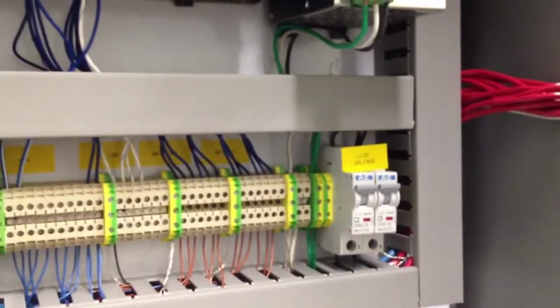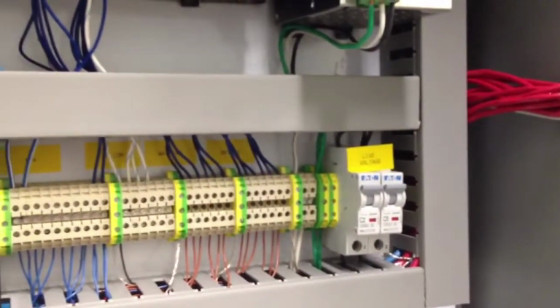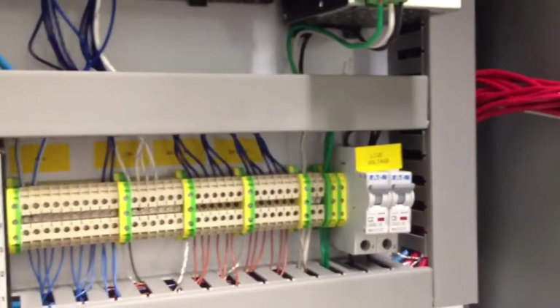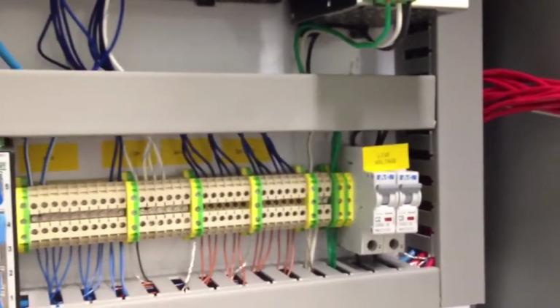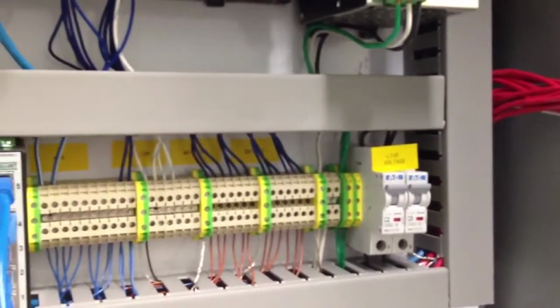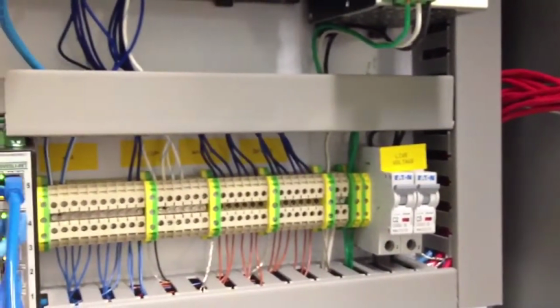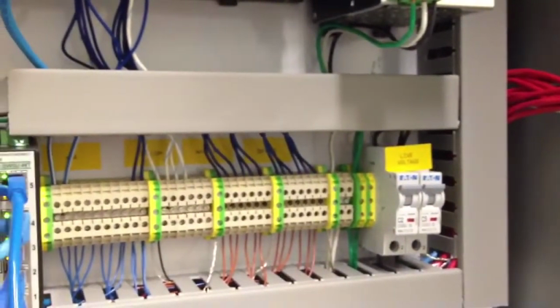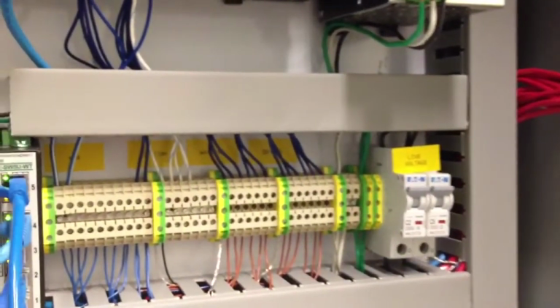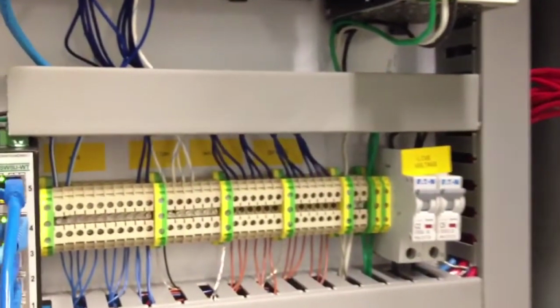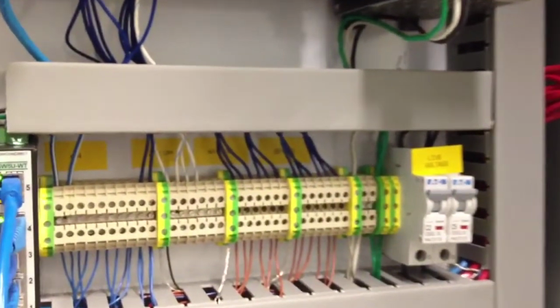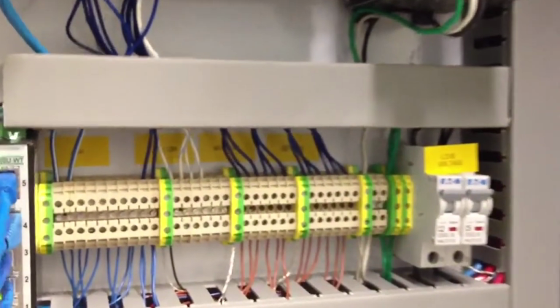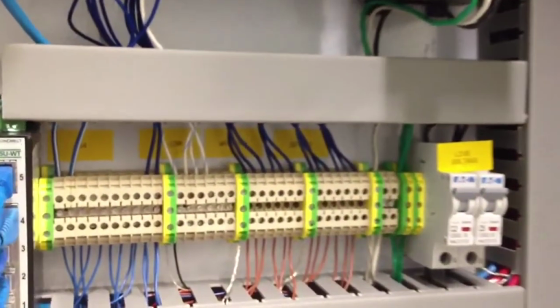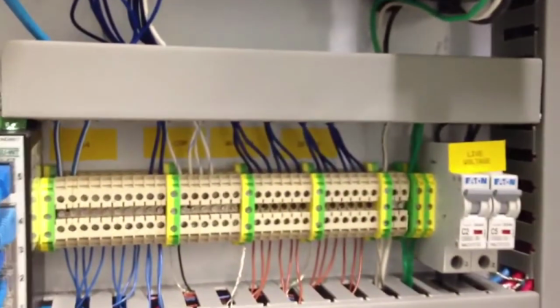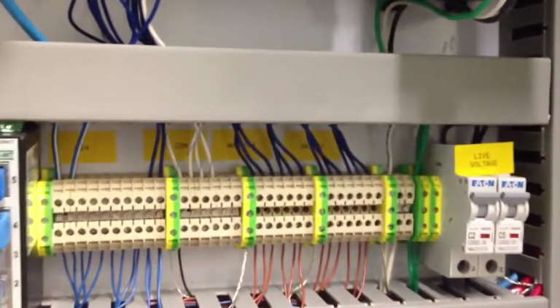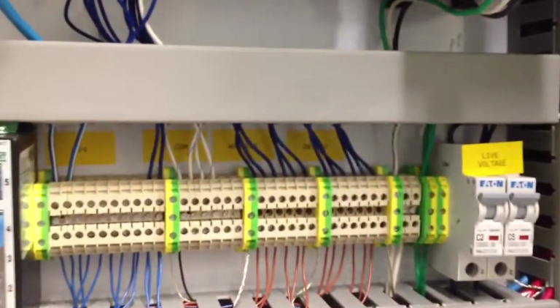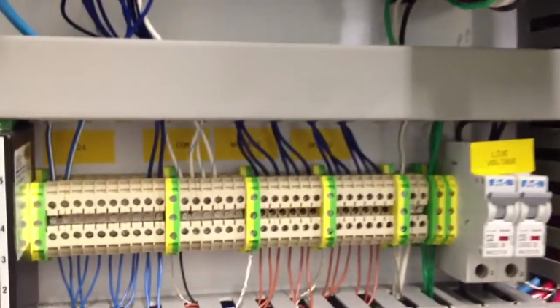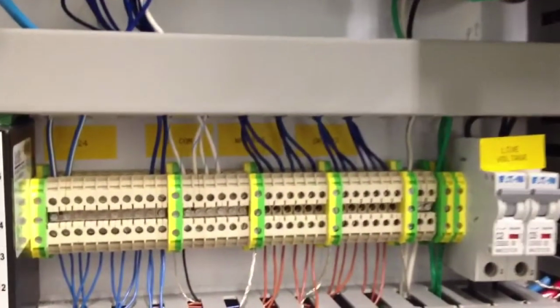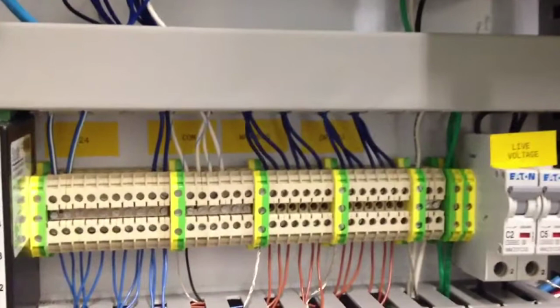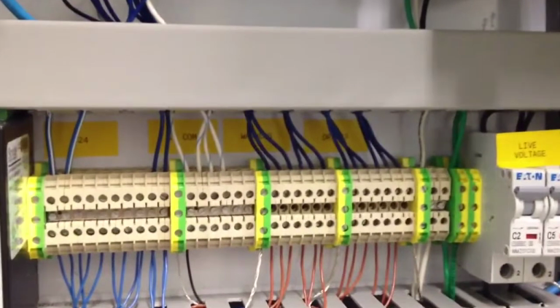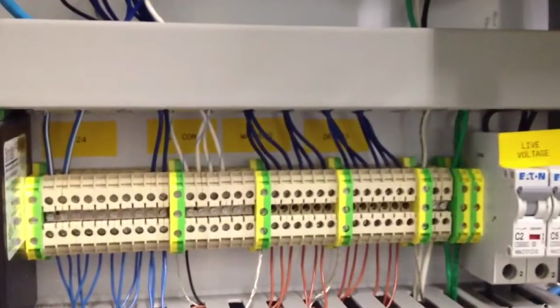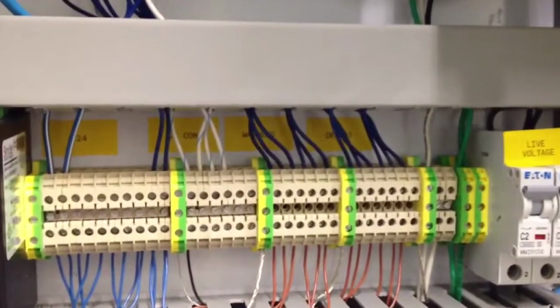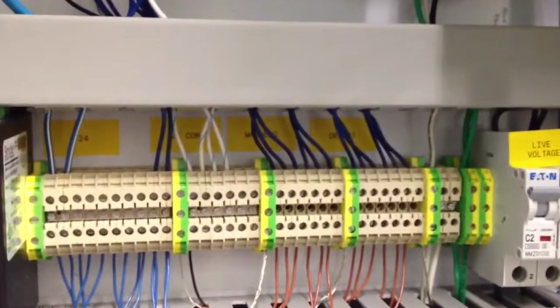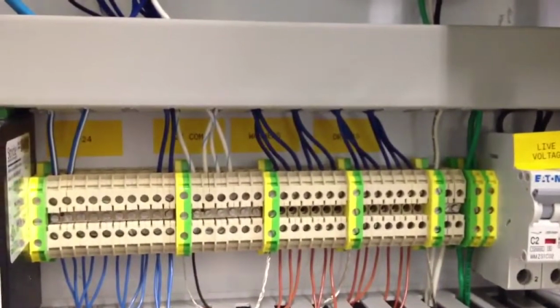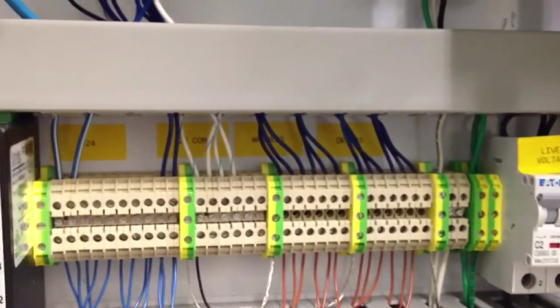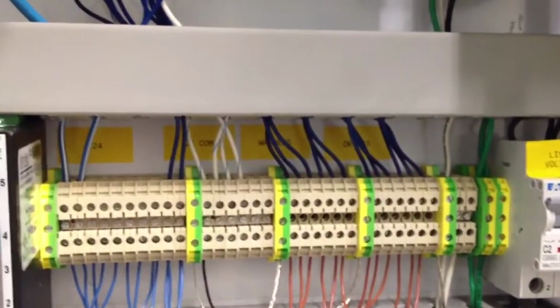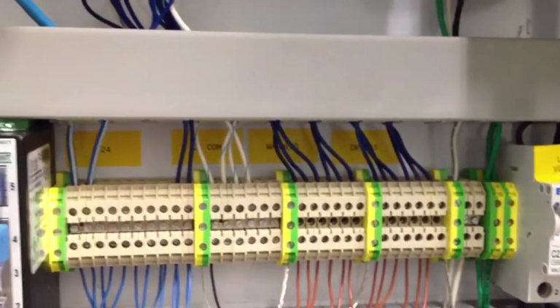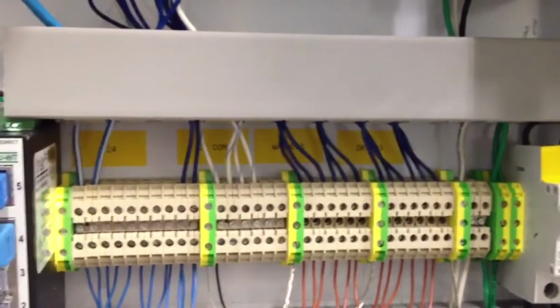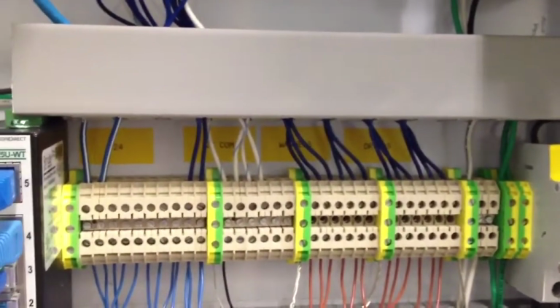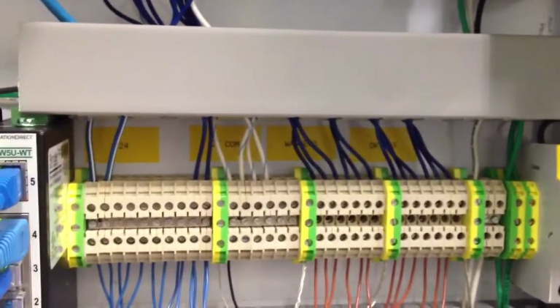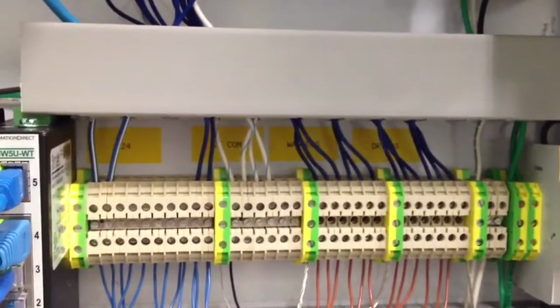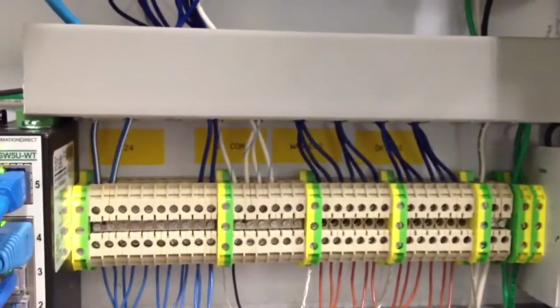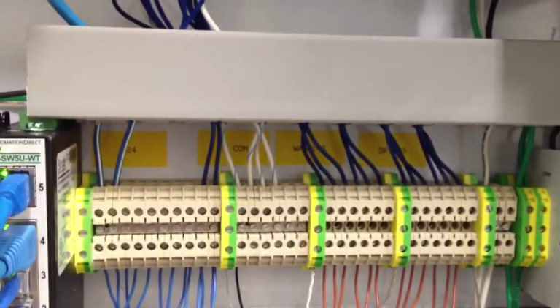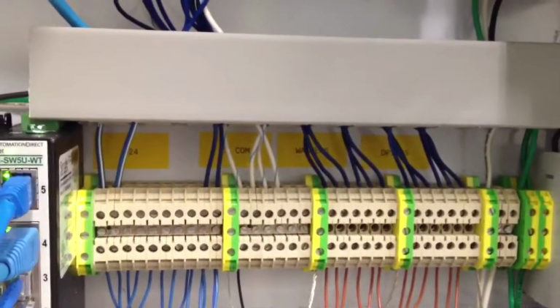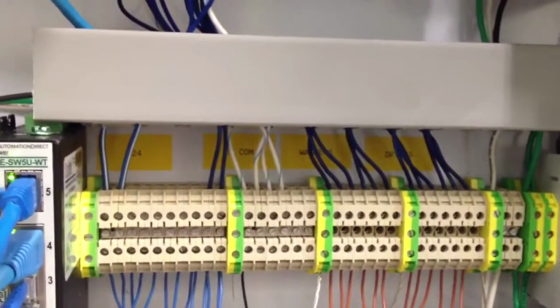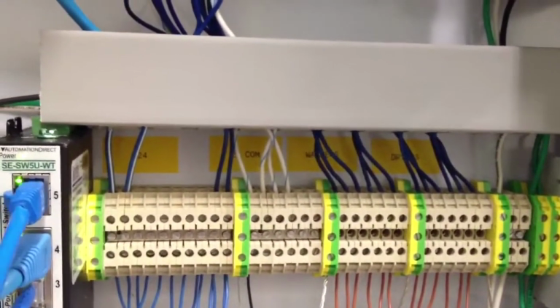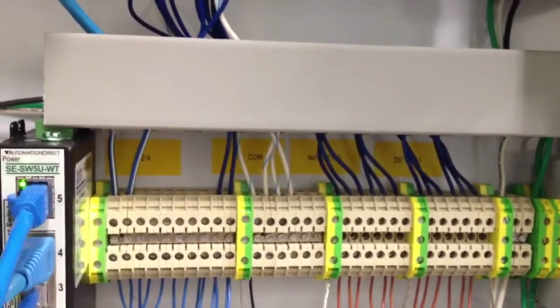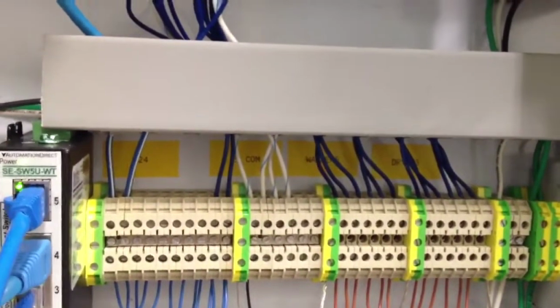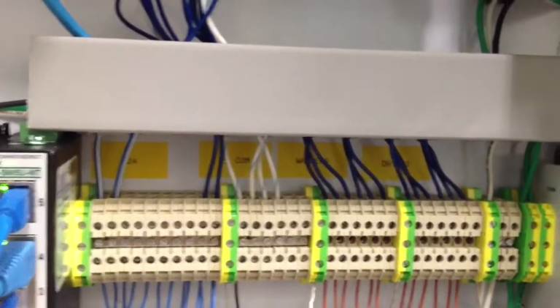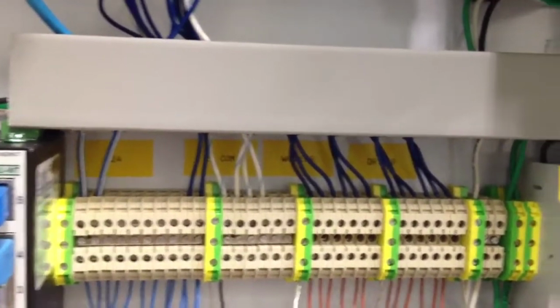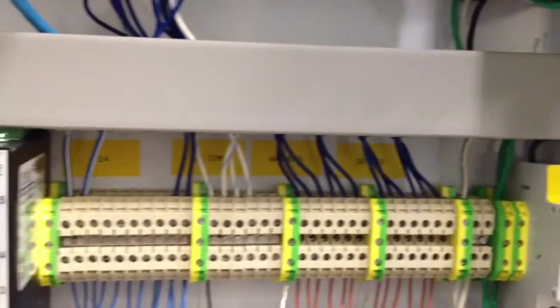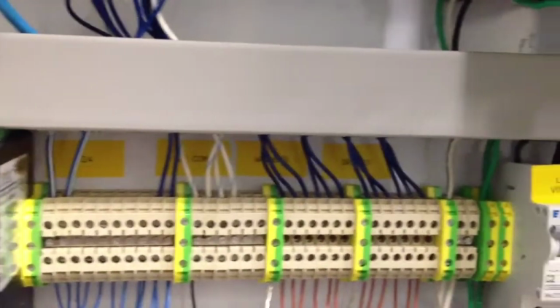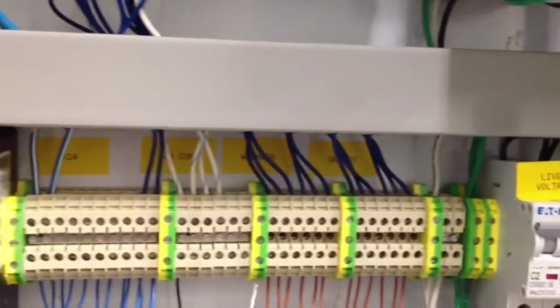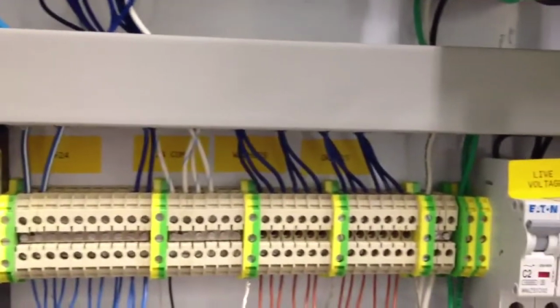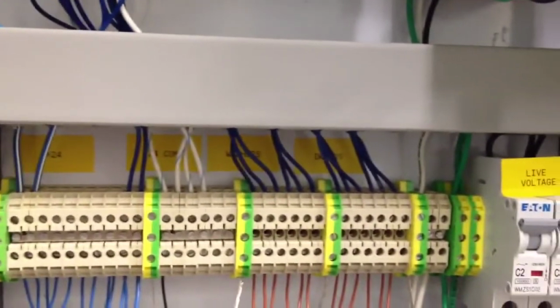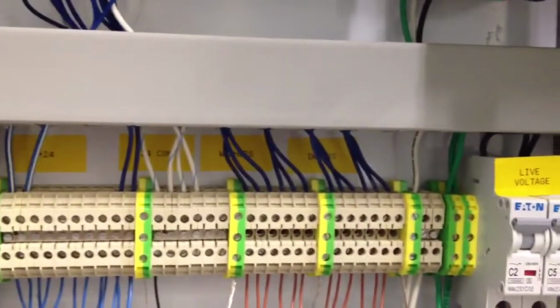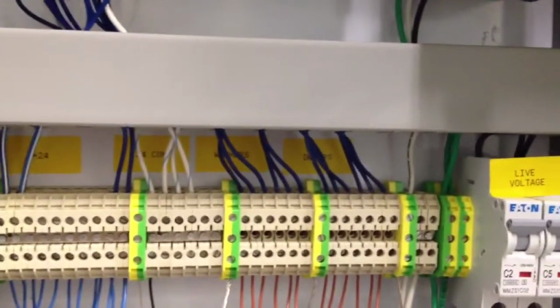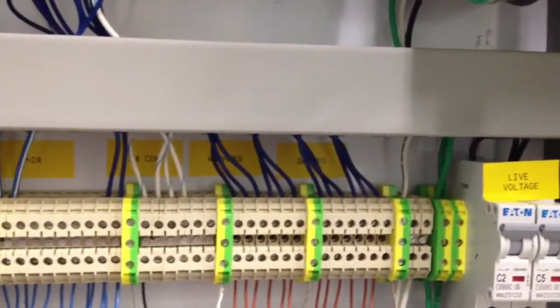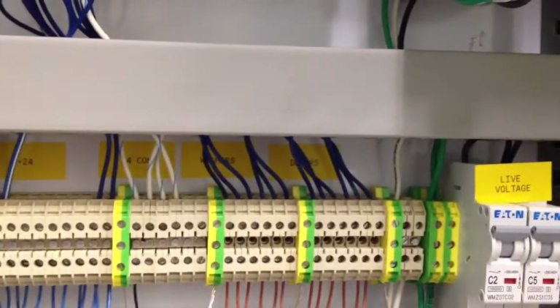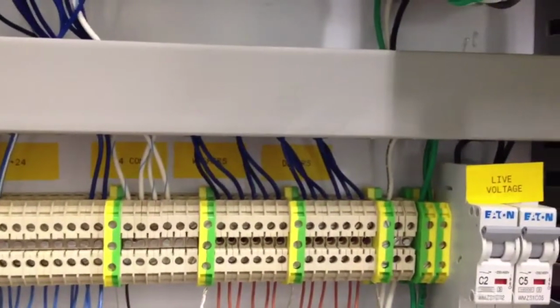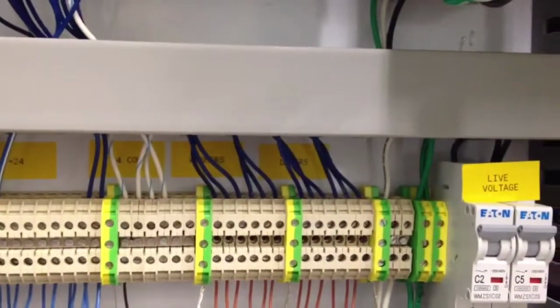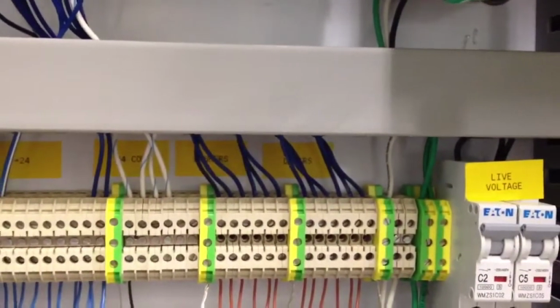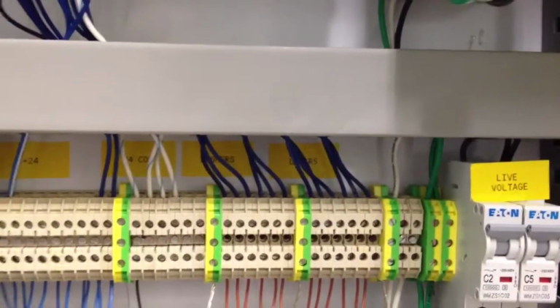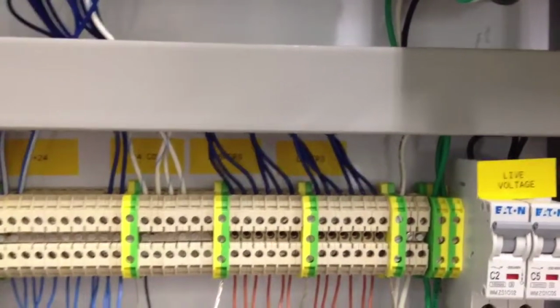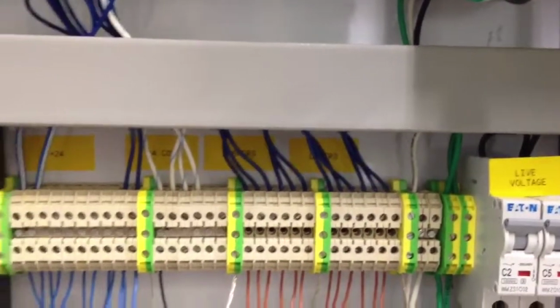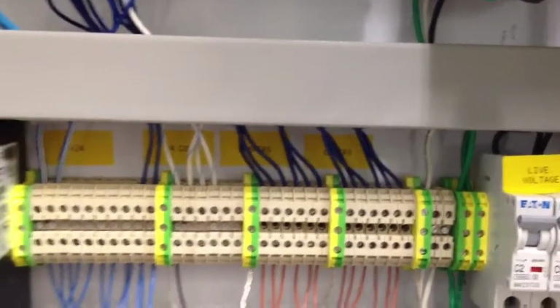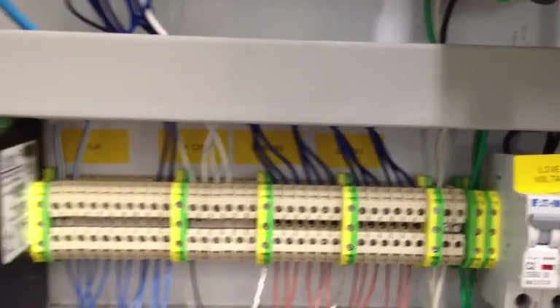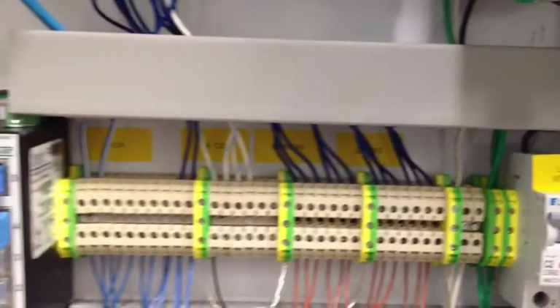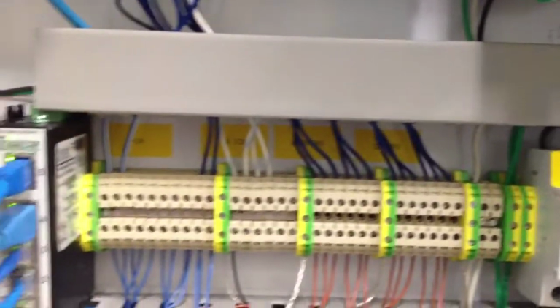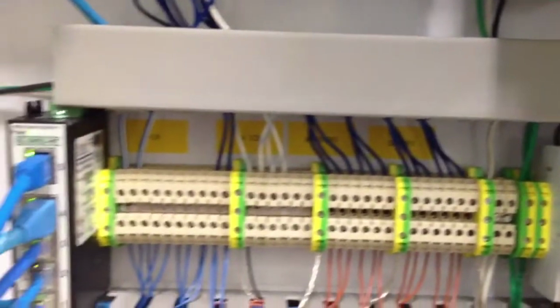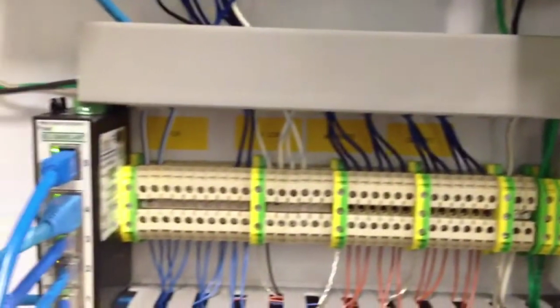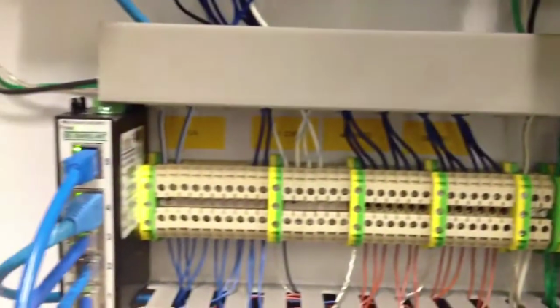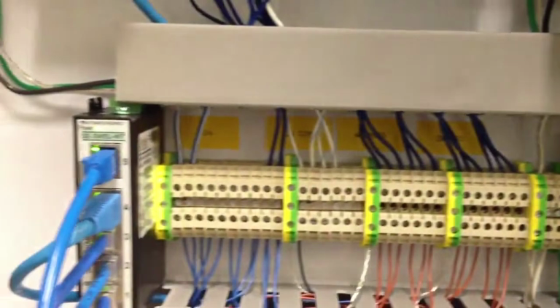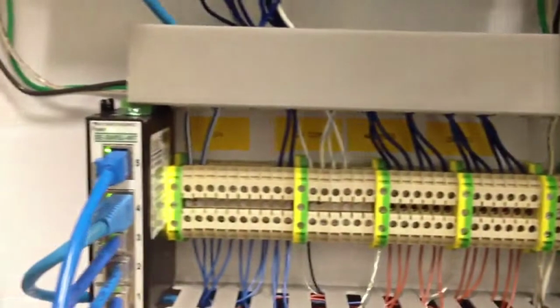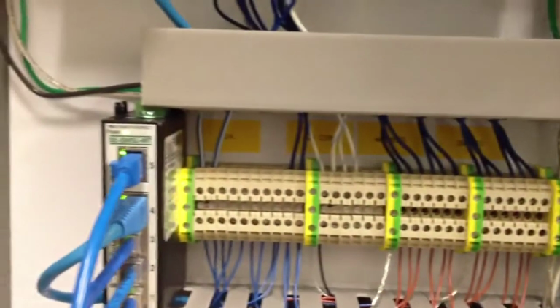The communication between the PLC, Do-more, HMI and remote computers is accomplished through an Ethernet switch.